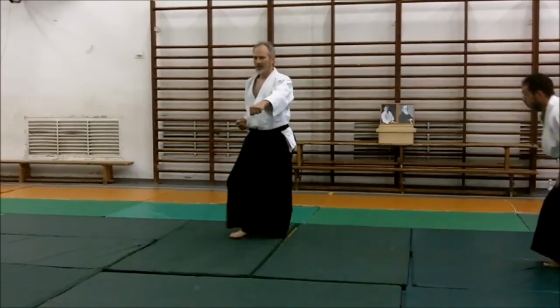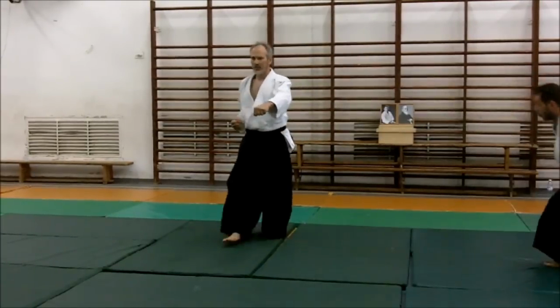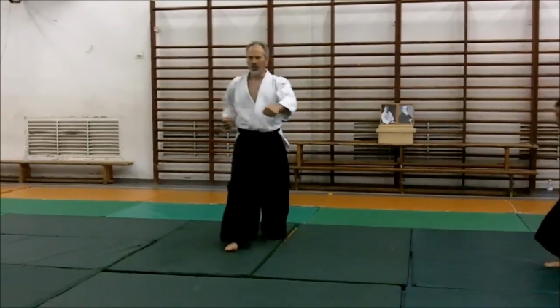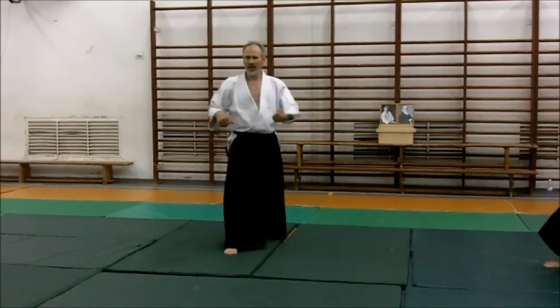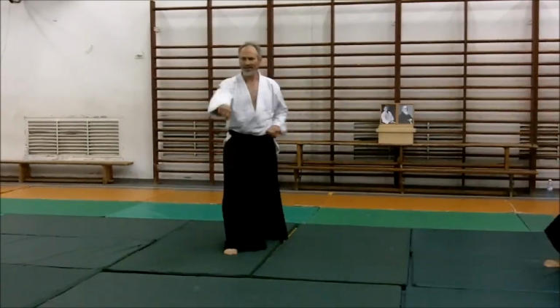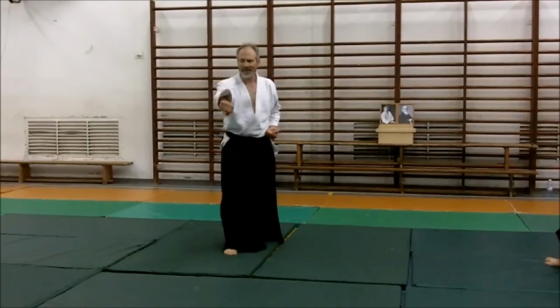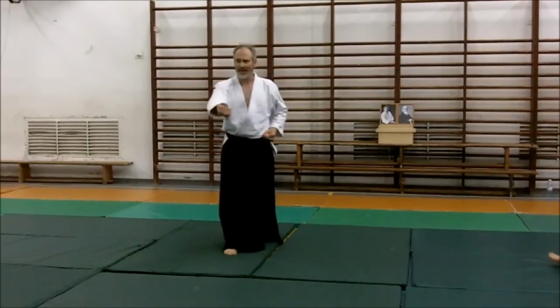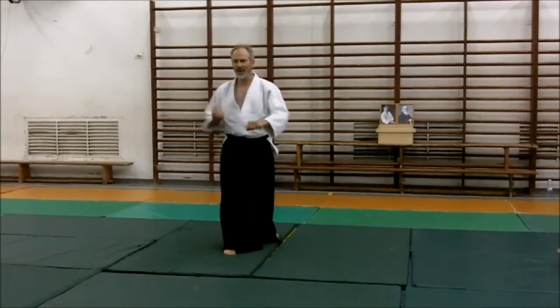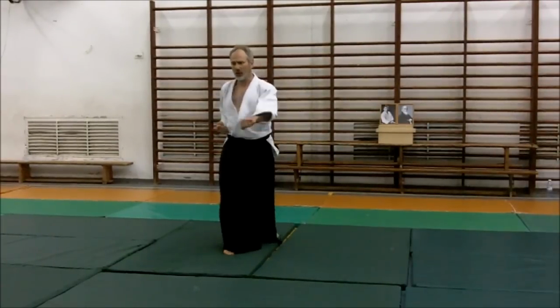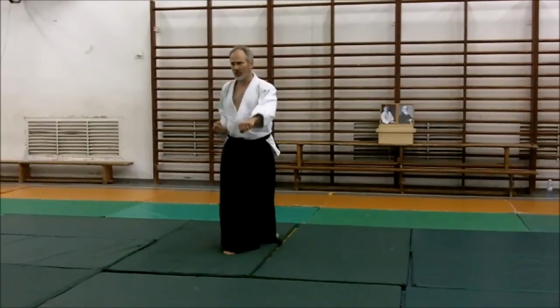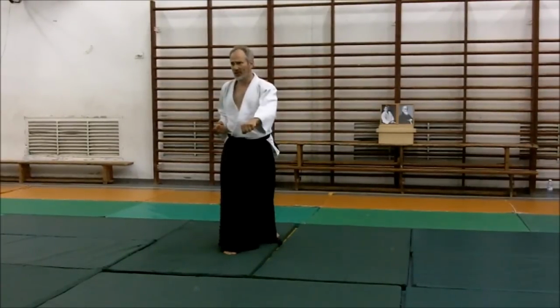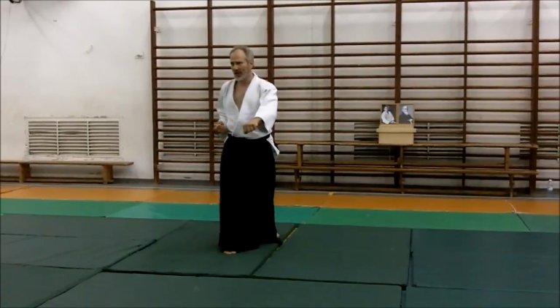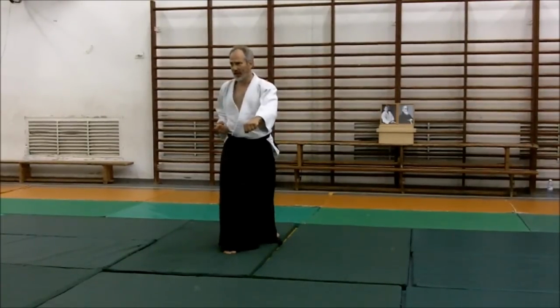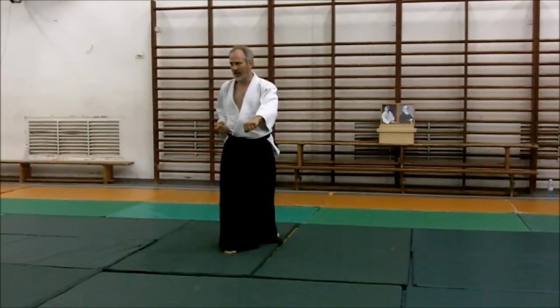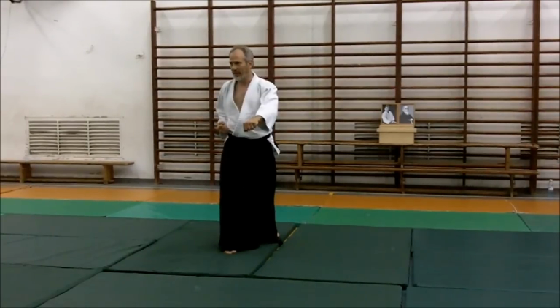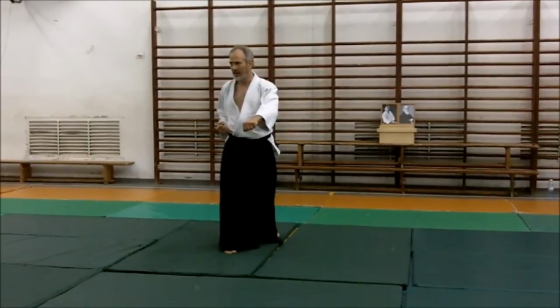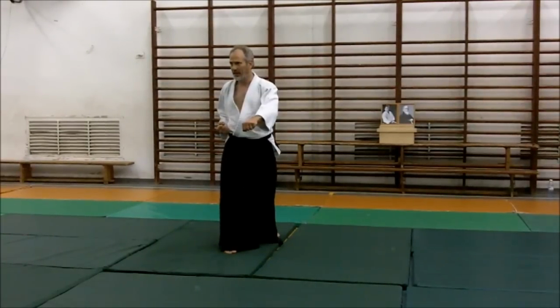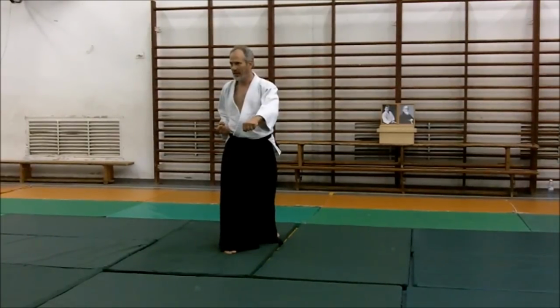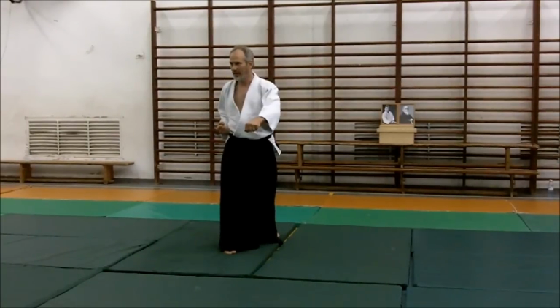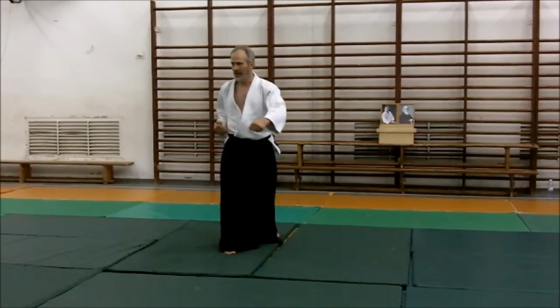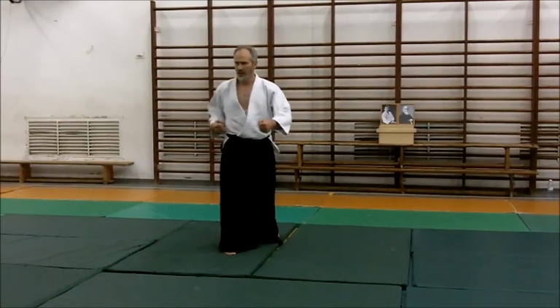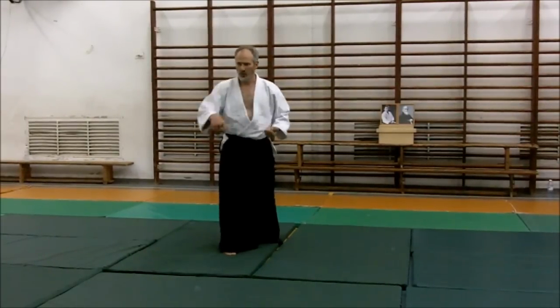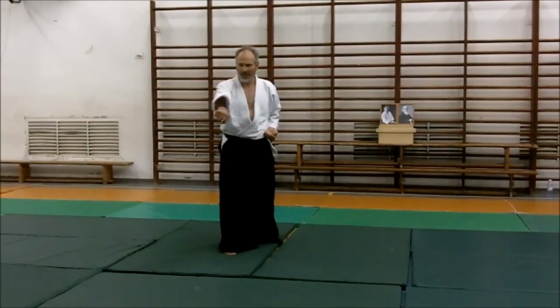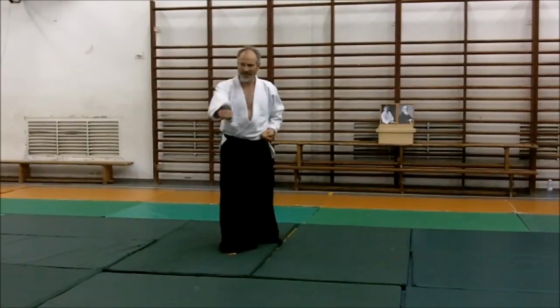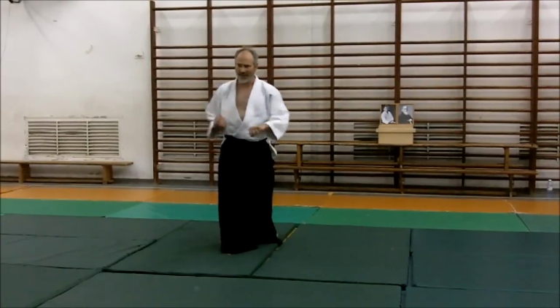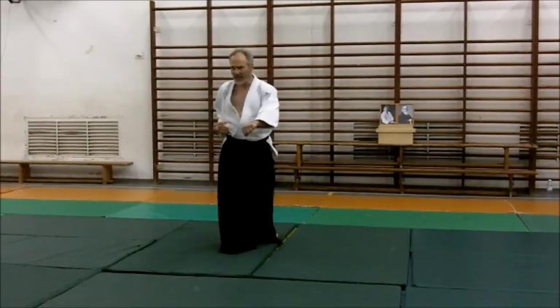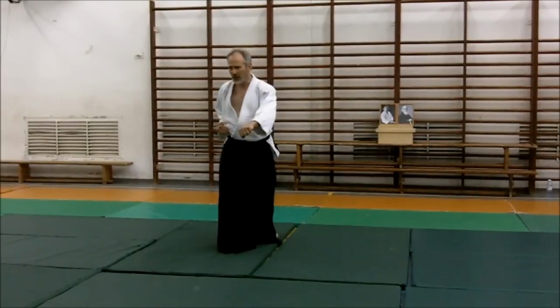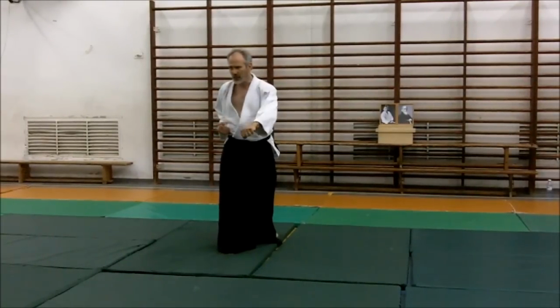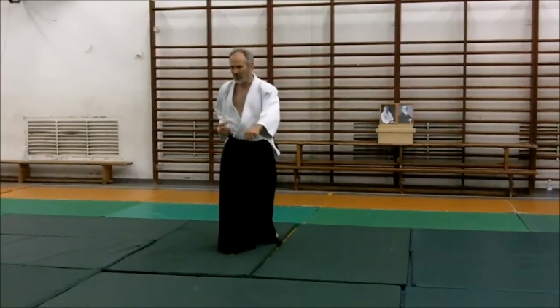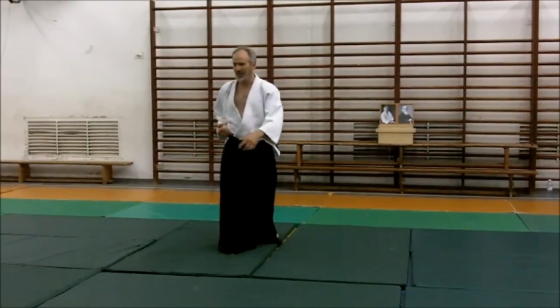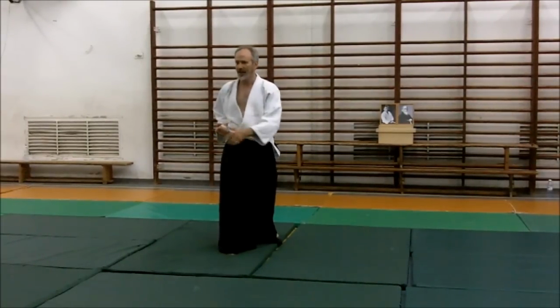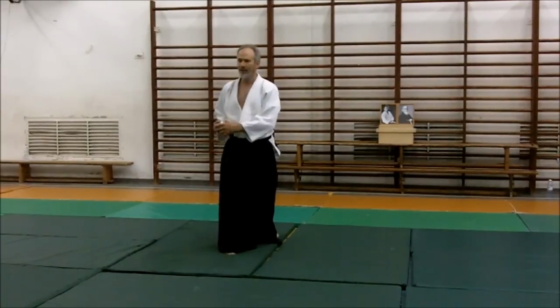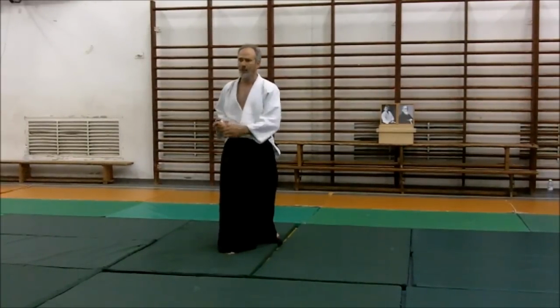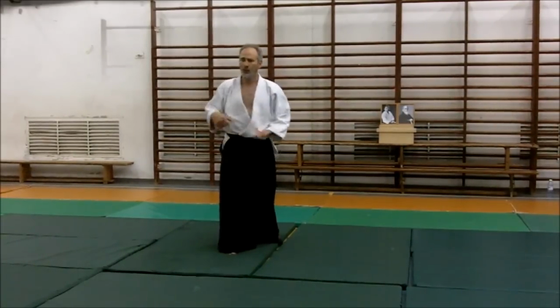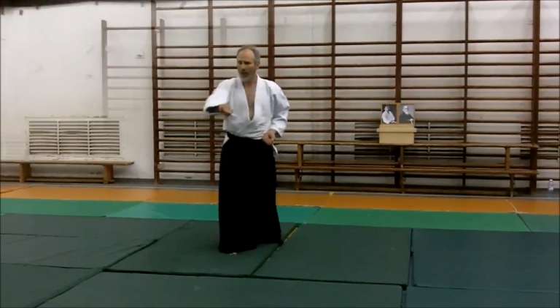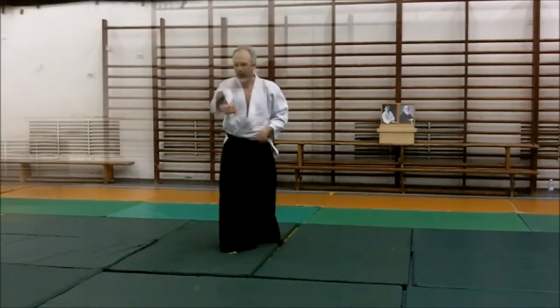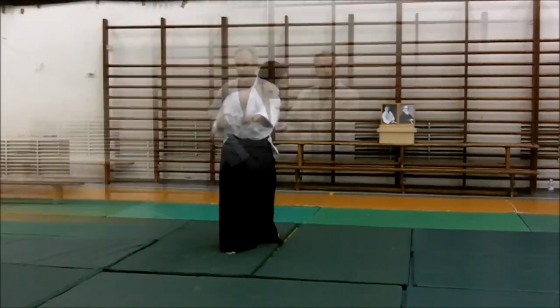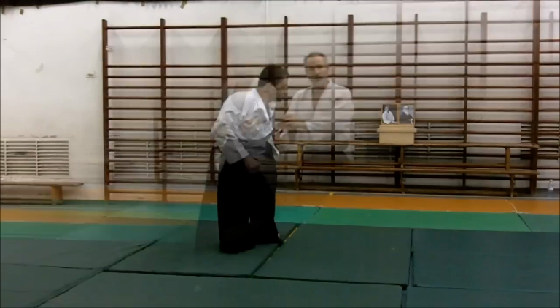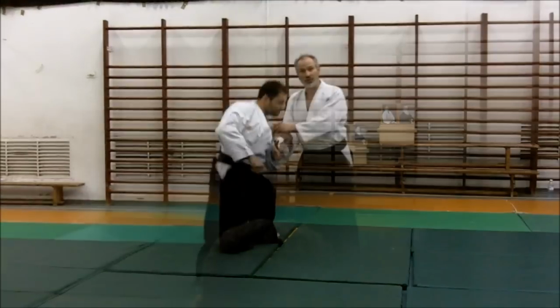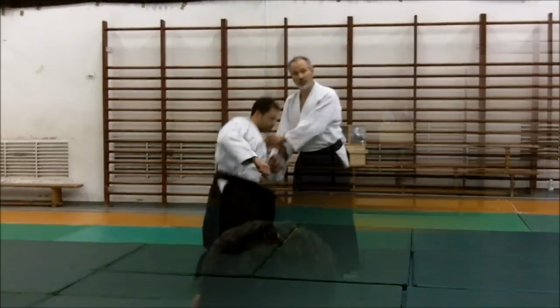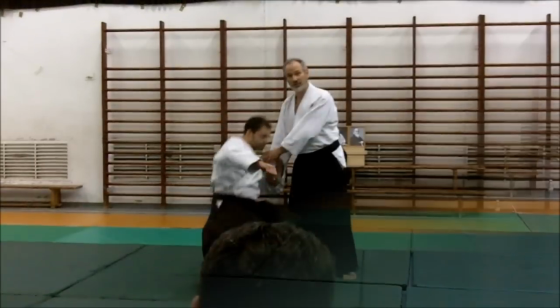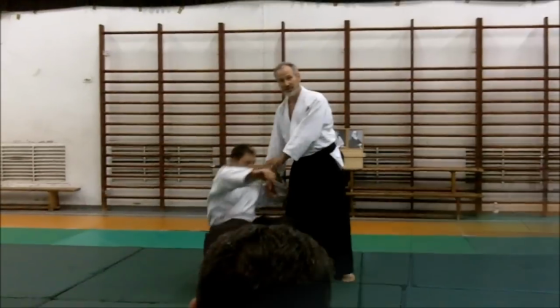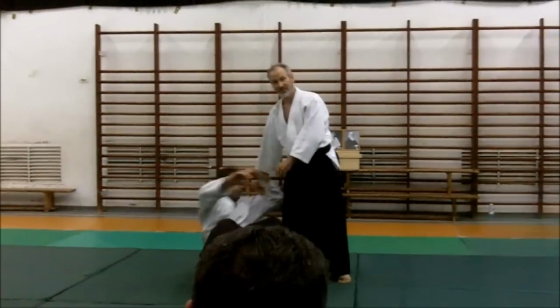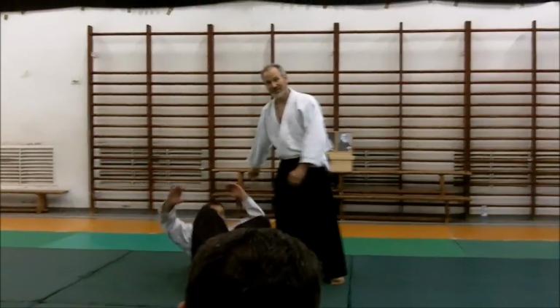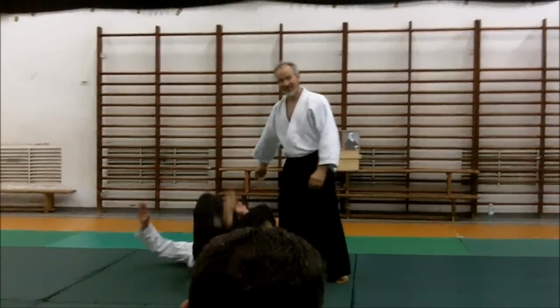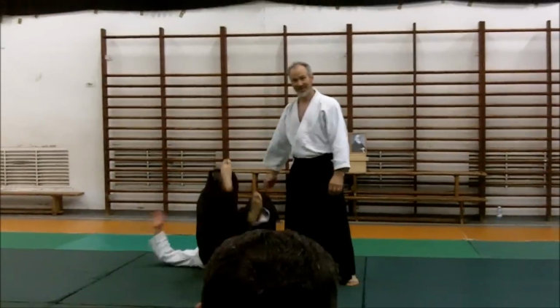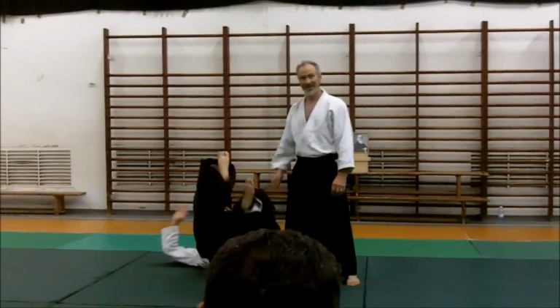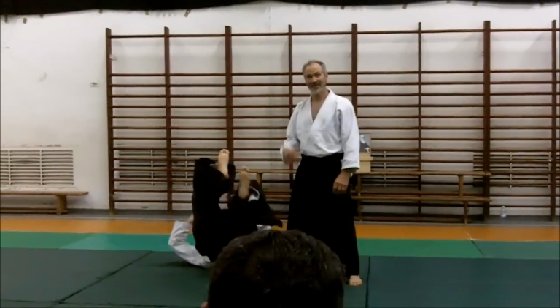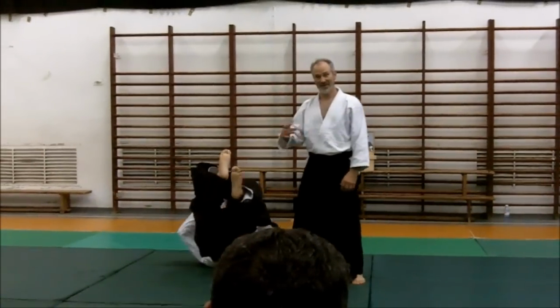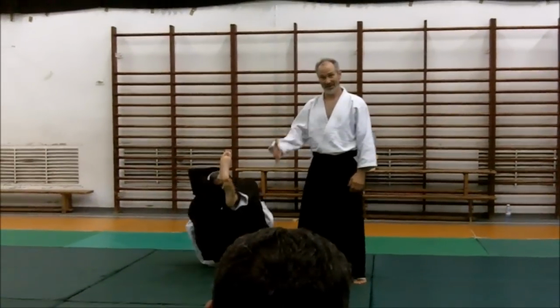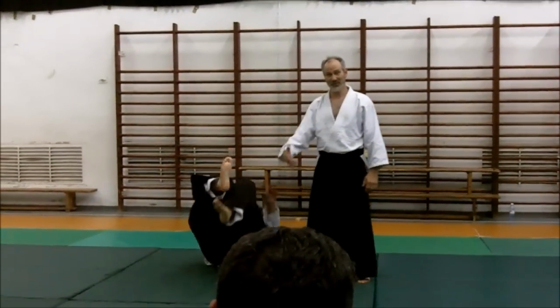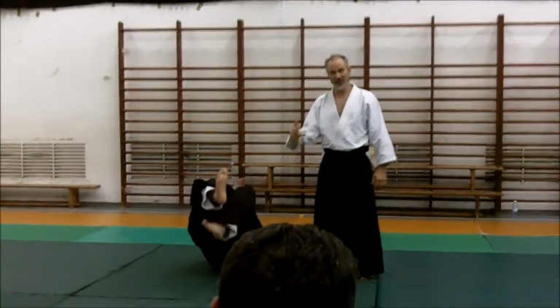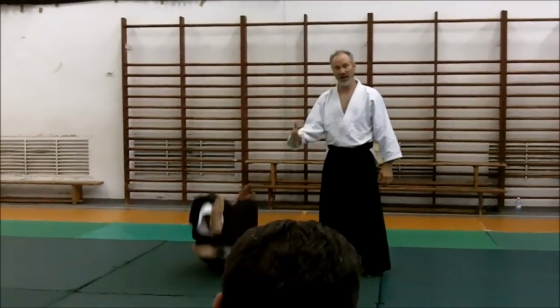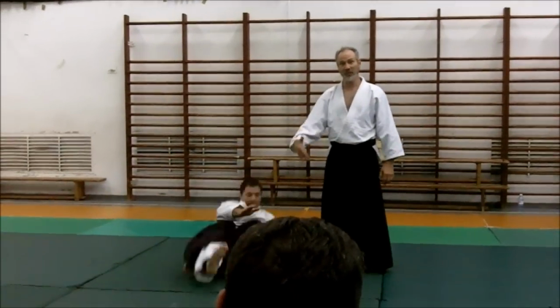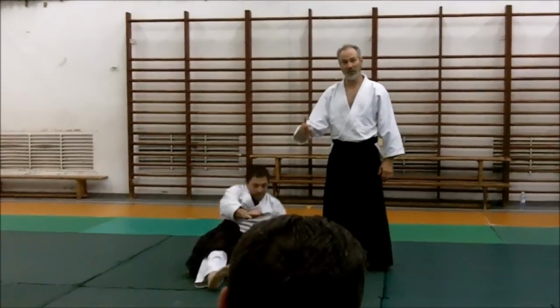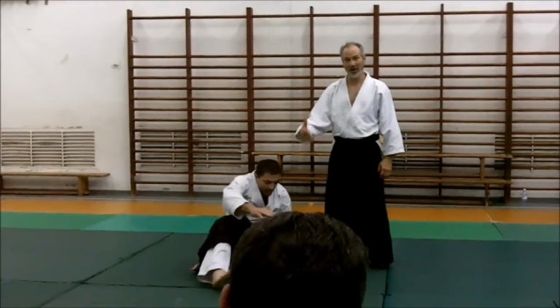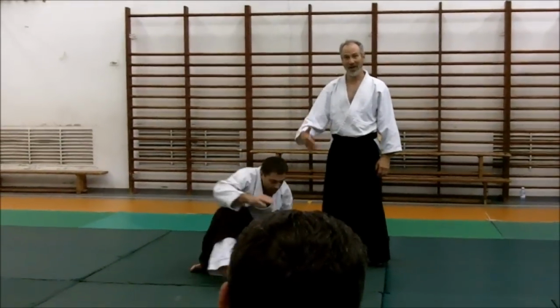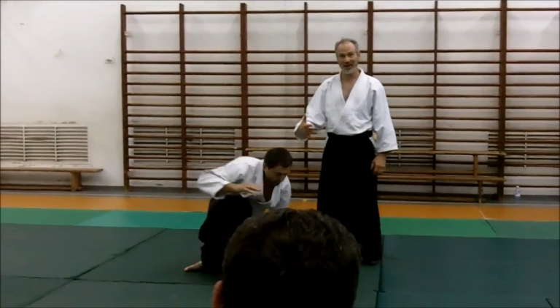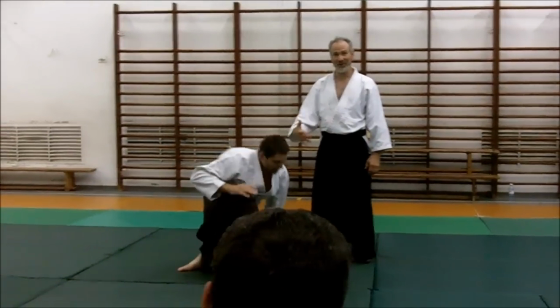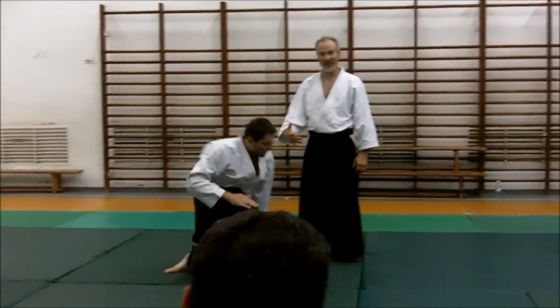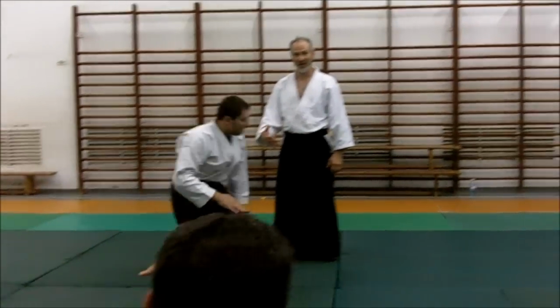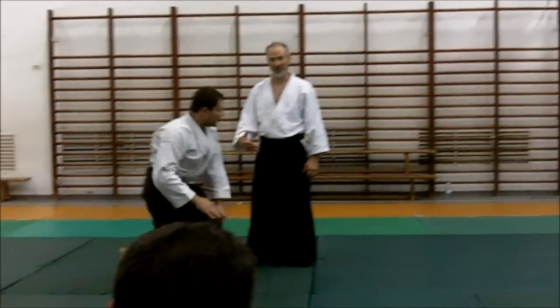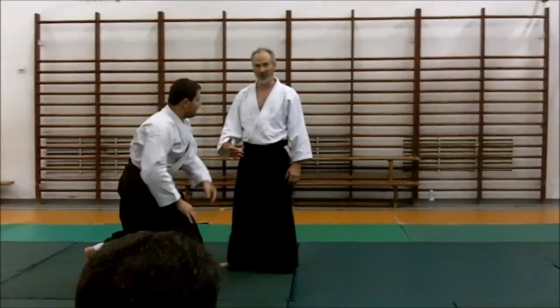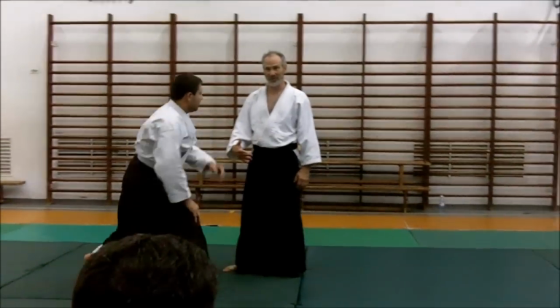Inetsuki hikiyose. Inetsuki hikiyose. Easy back. I want my hand on the elbow.